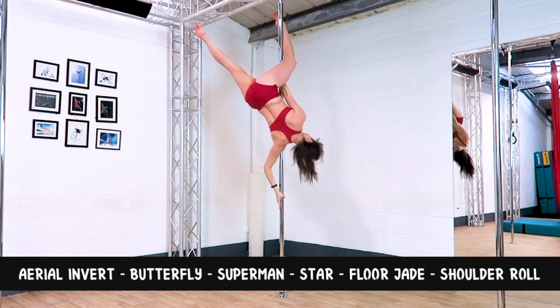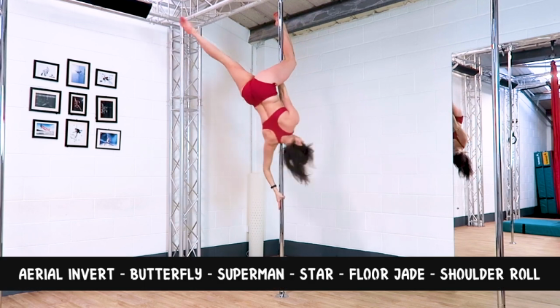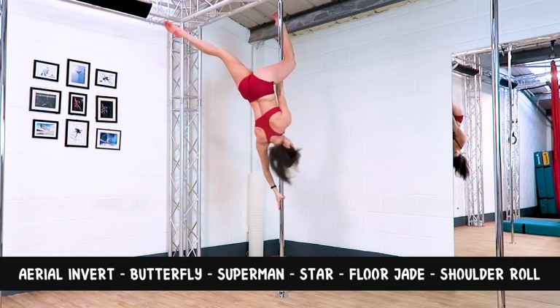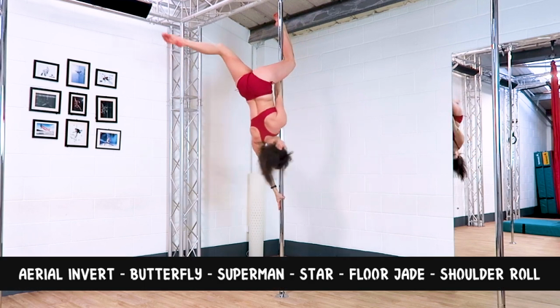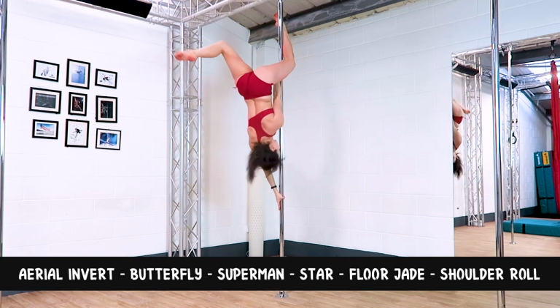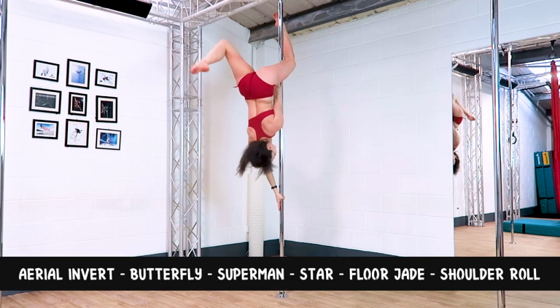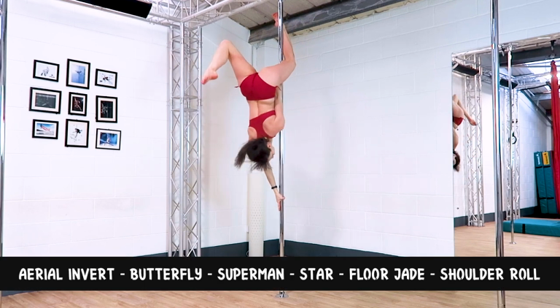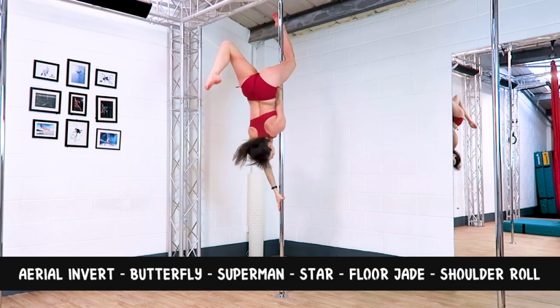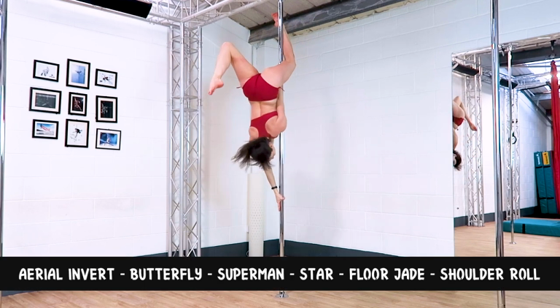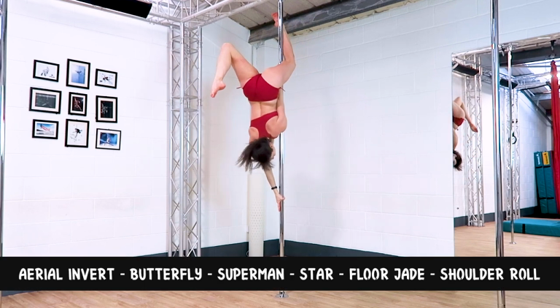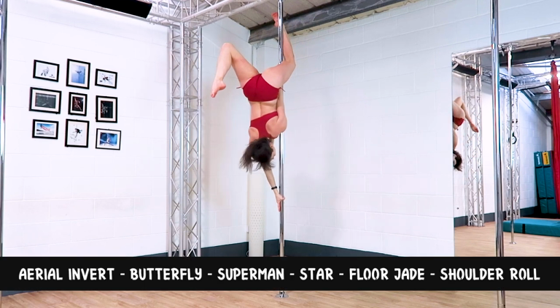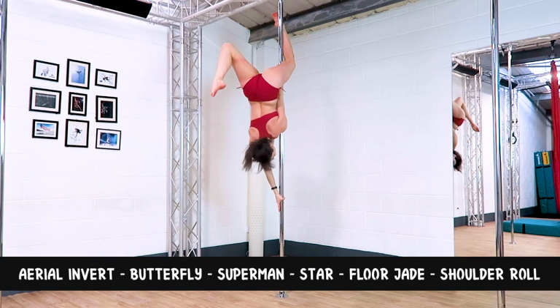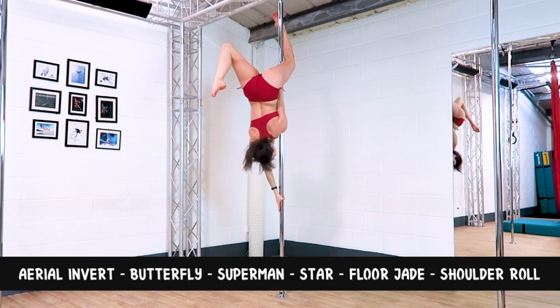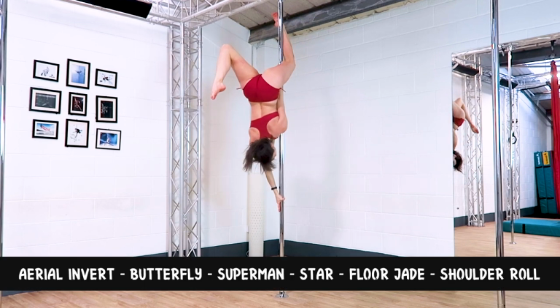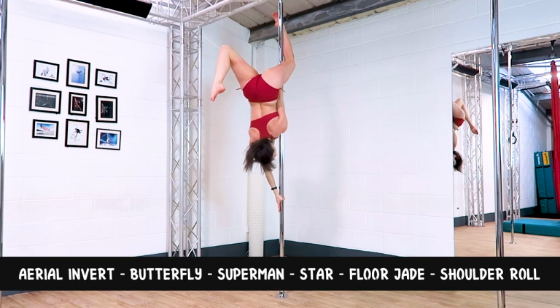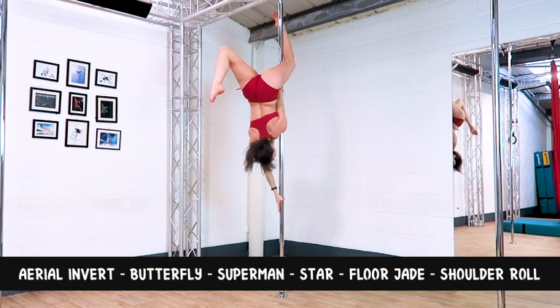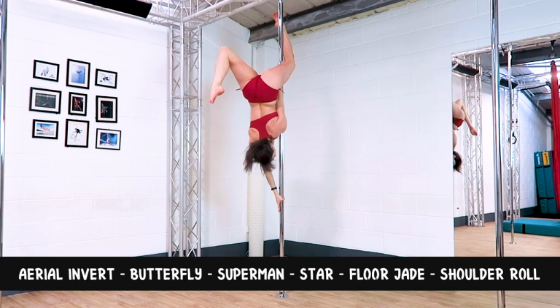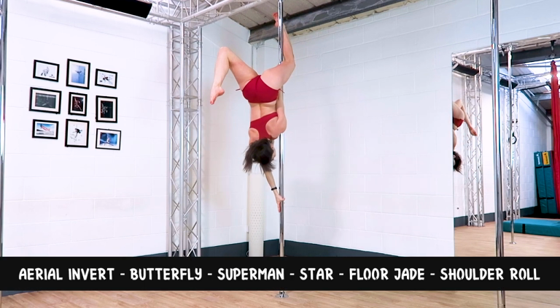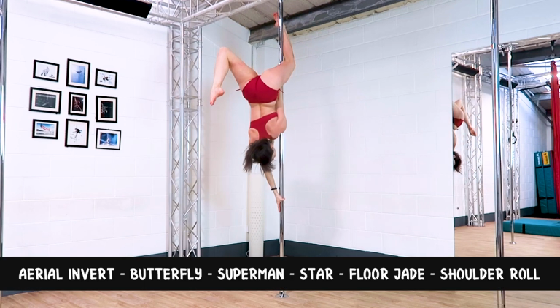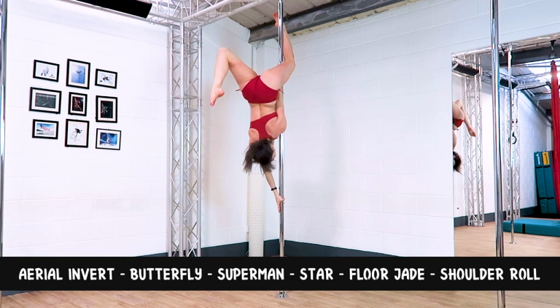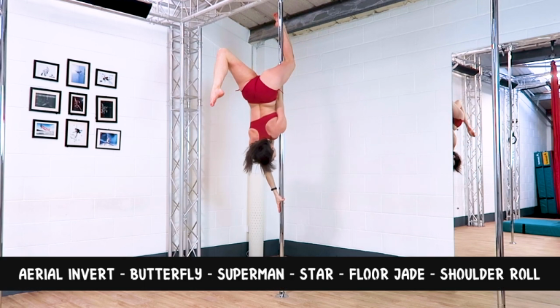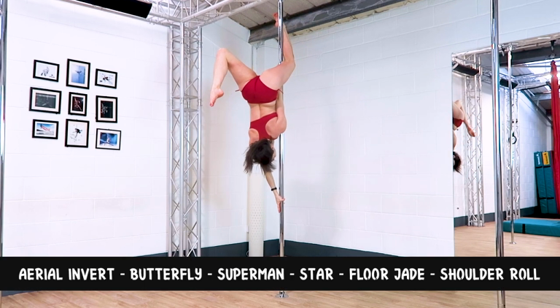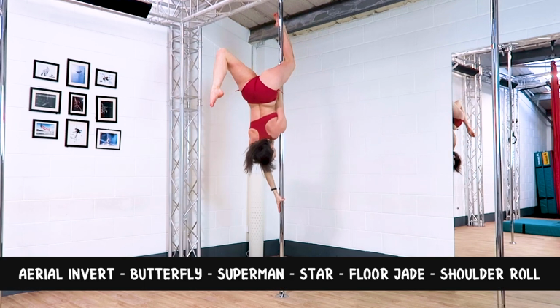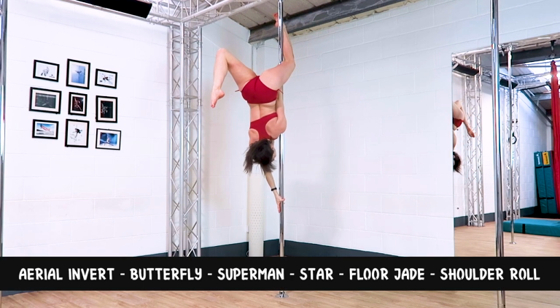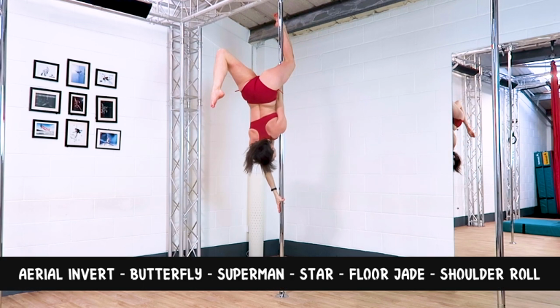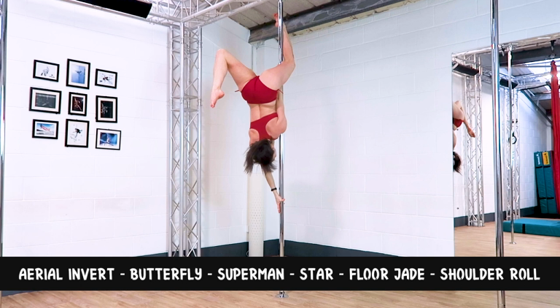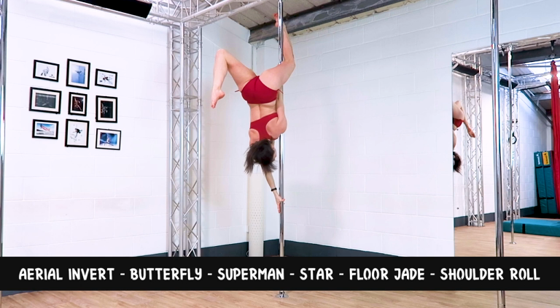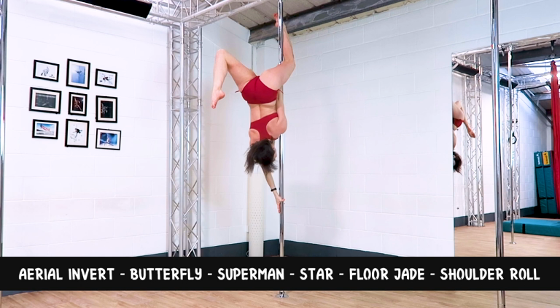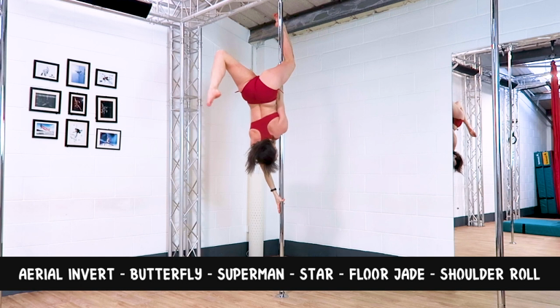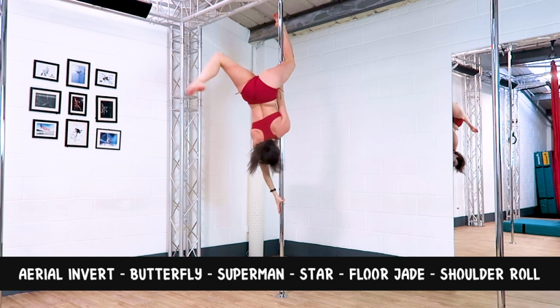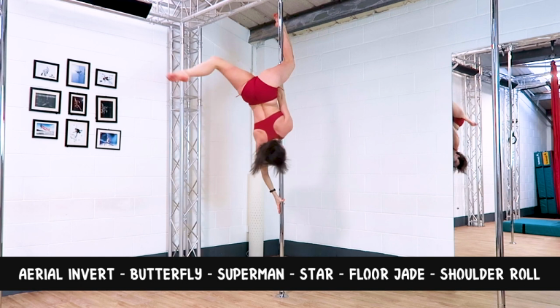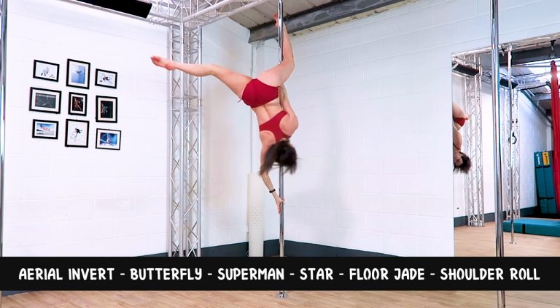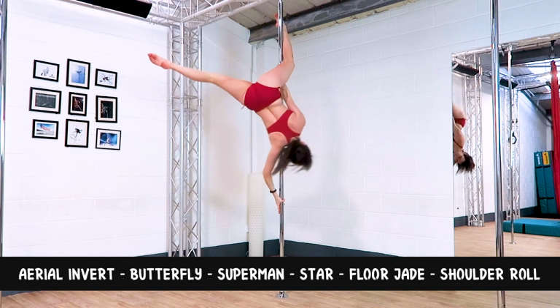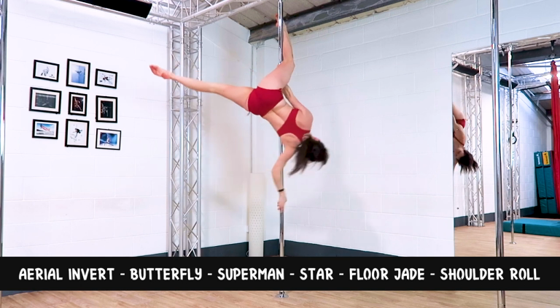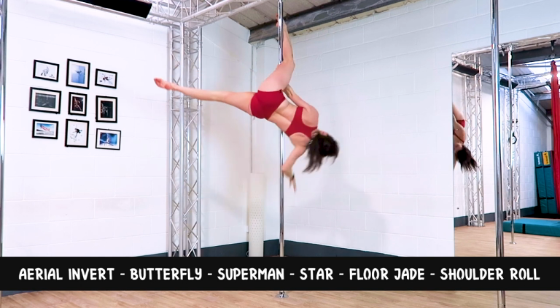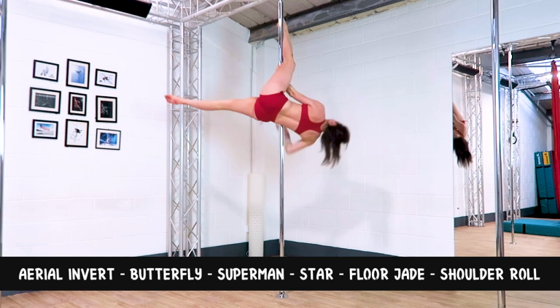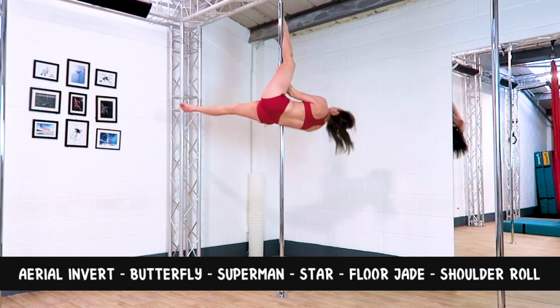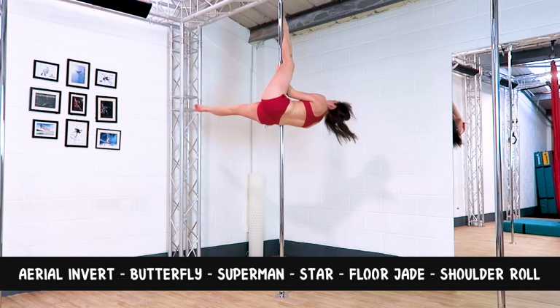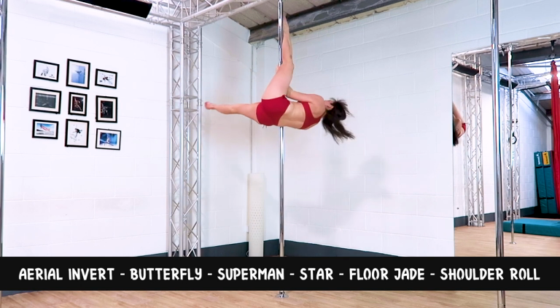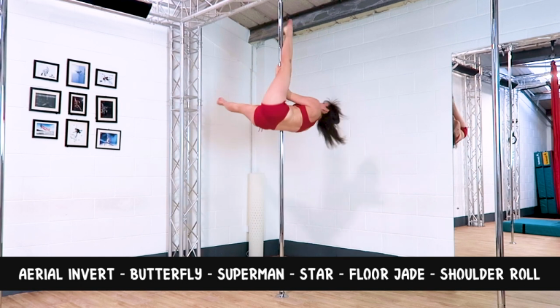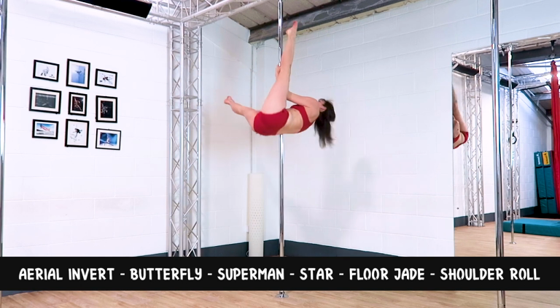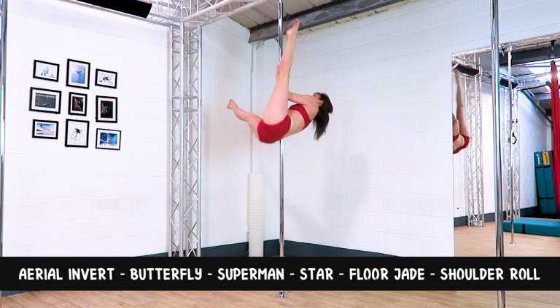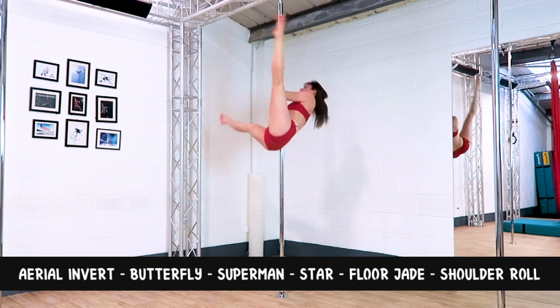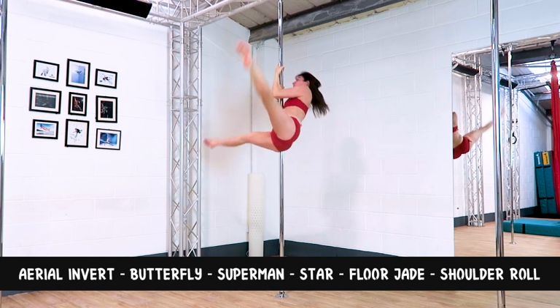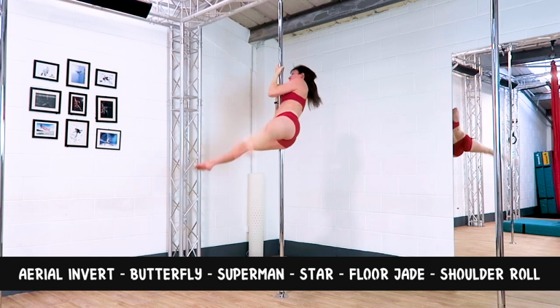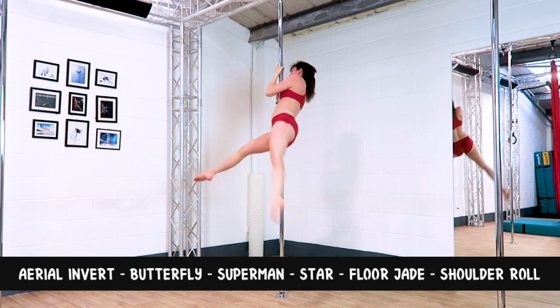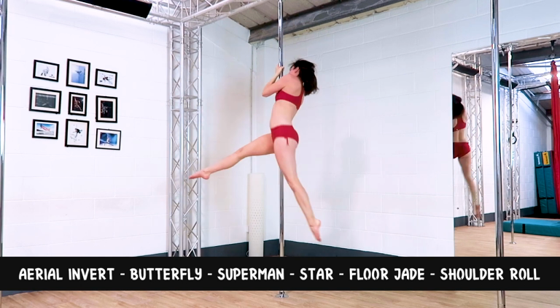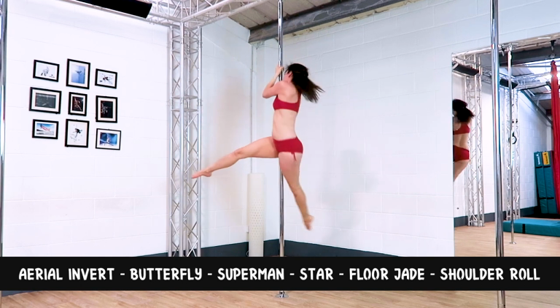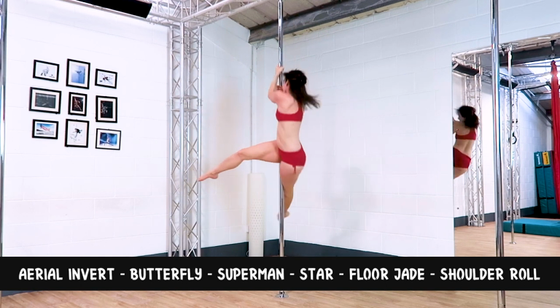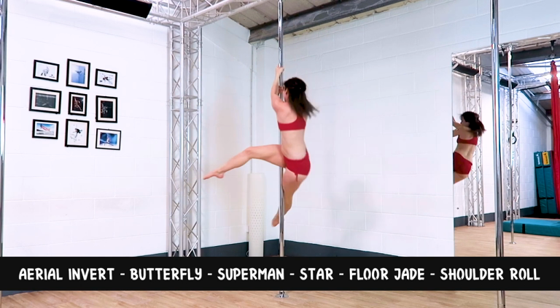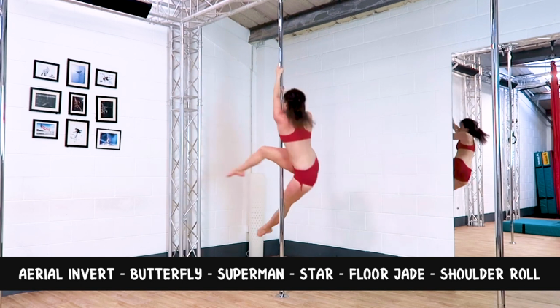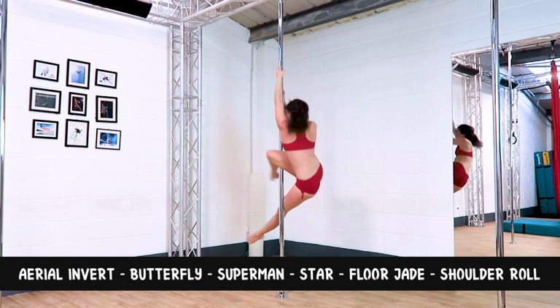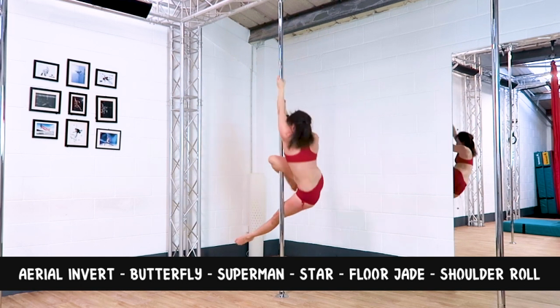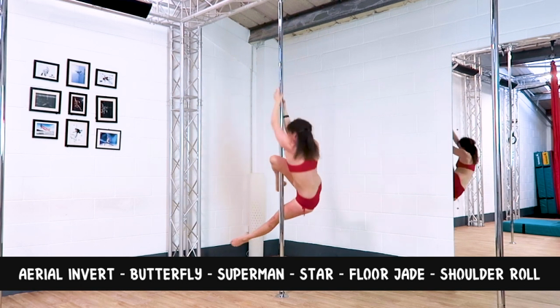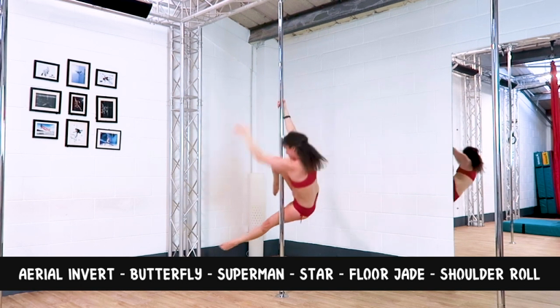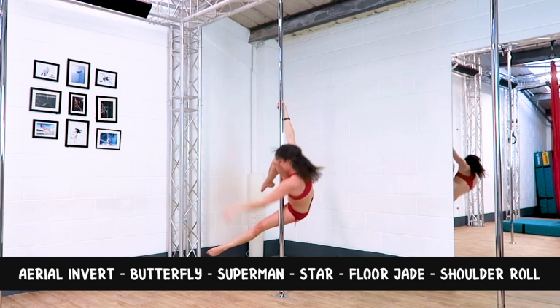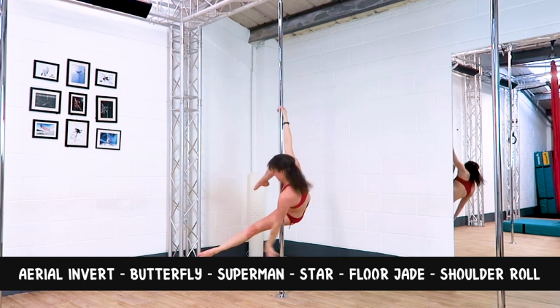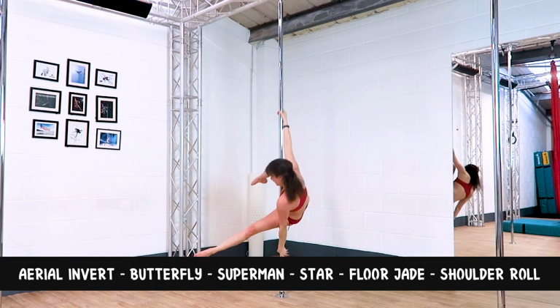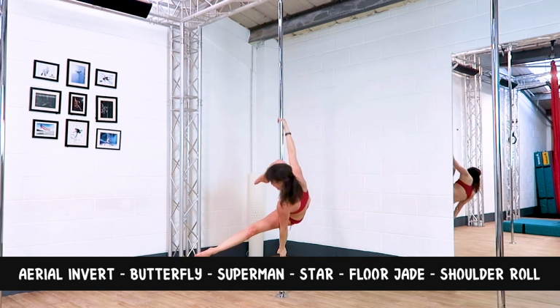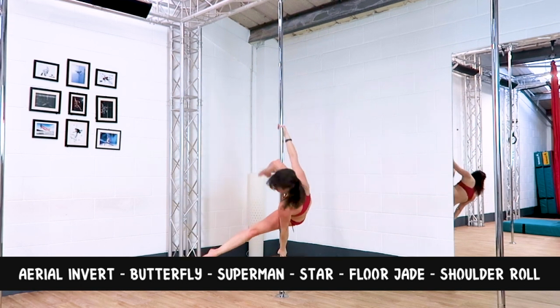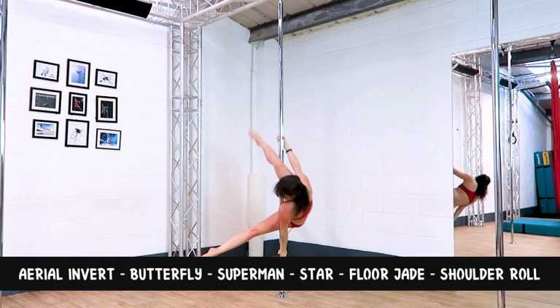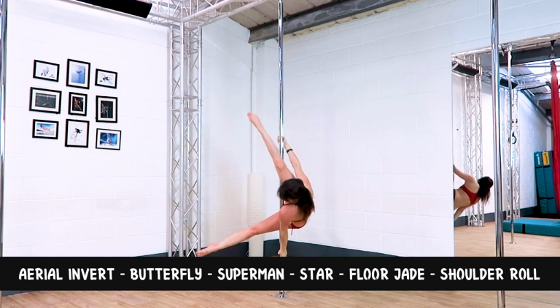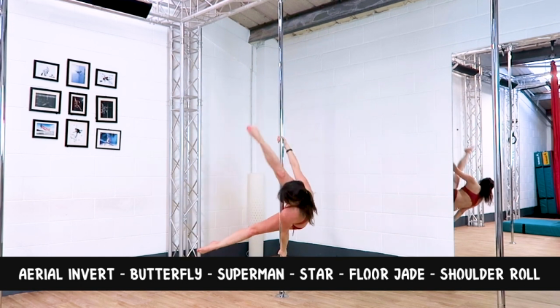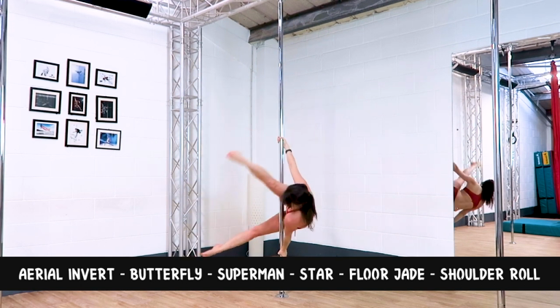Combo one: aerial invert to a butterfly, to a superman, to a star, into a floor jade with a shoulder roll on the end.